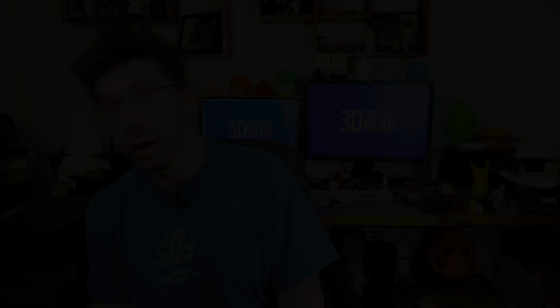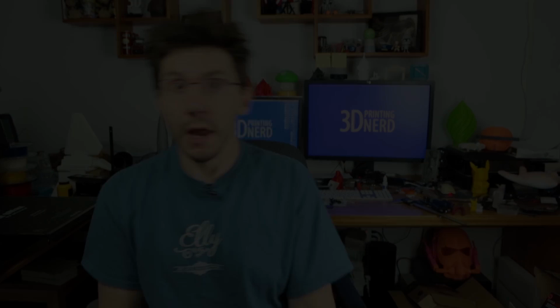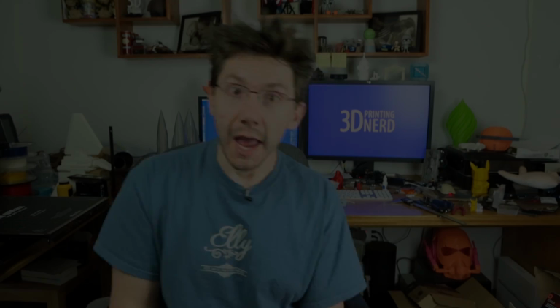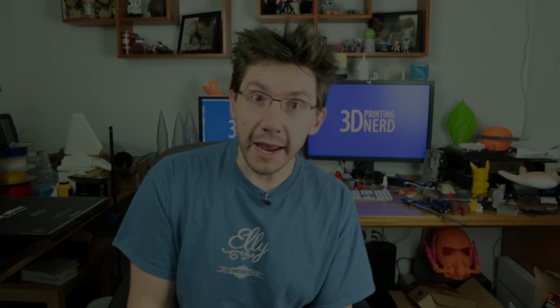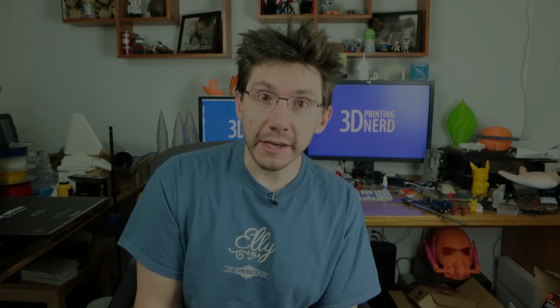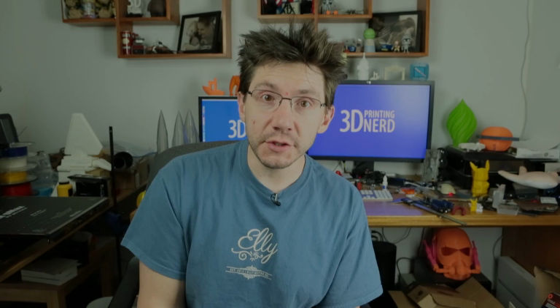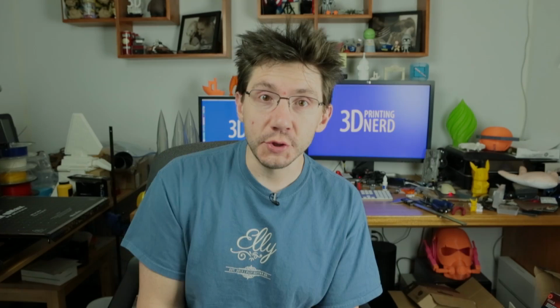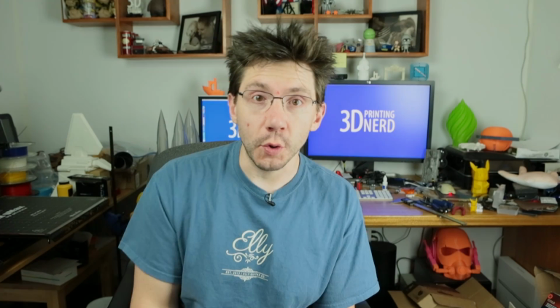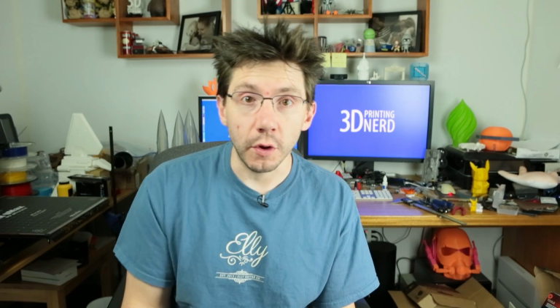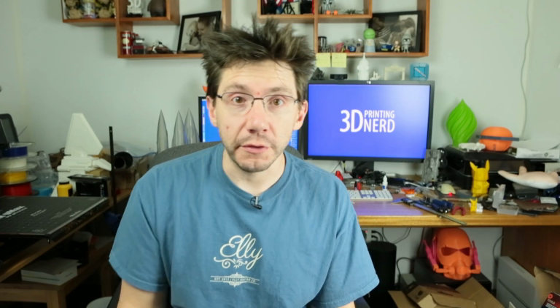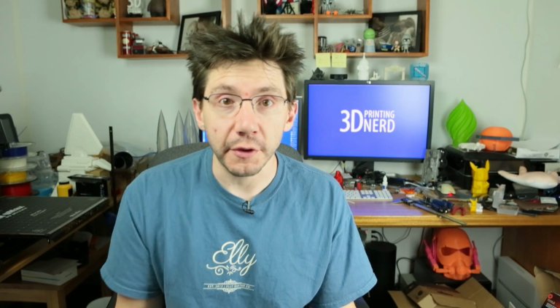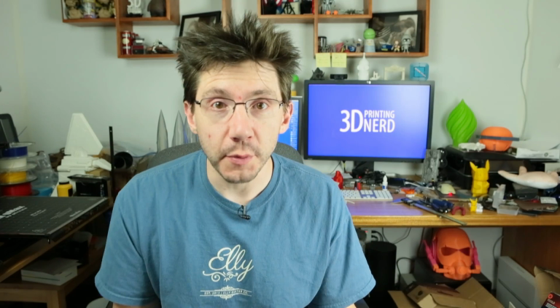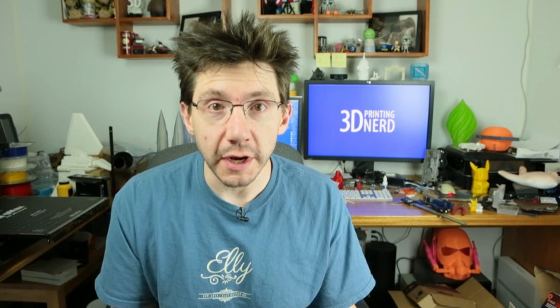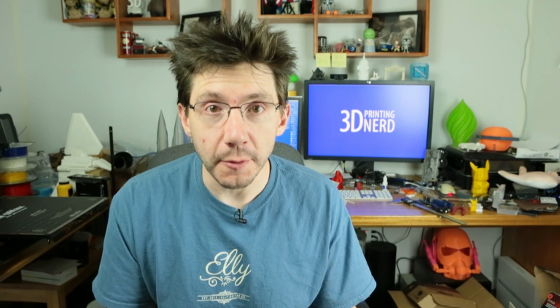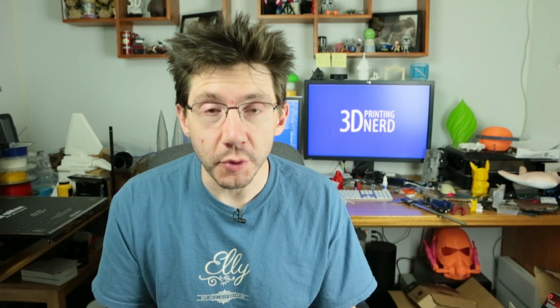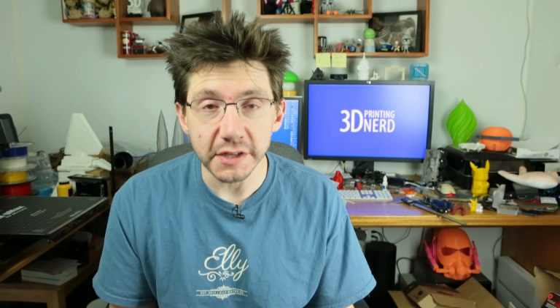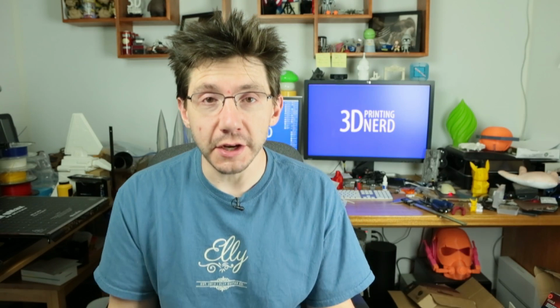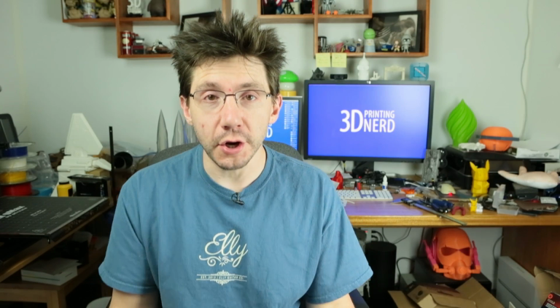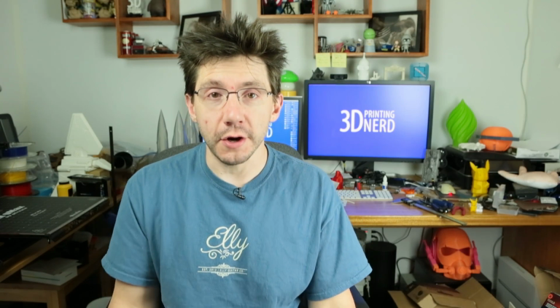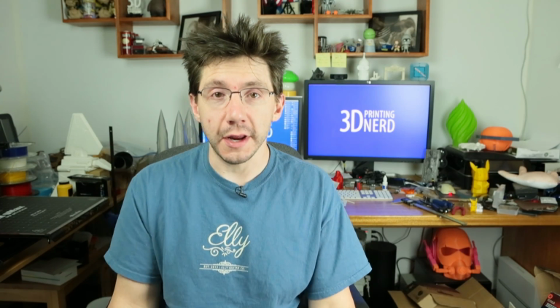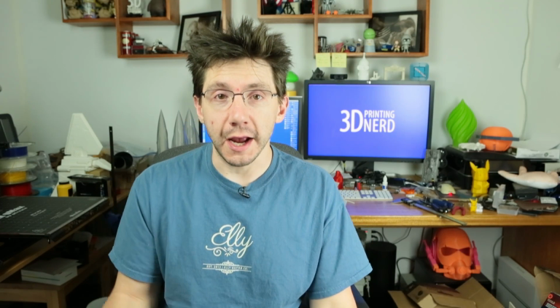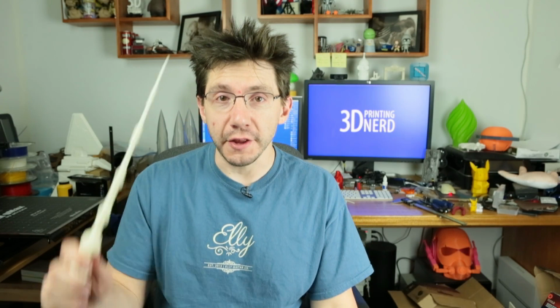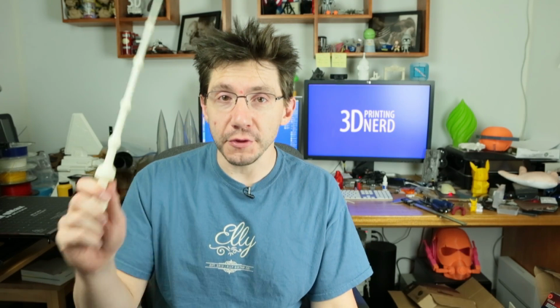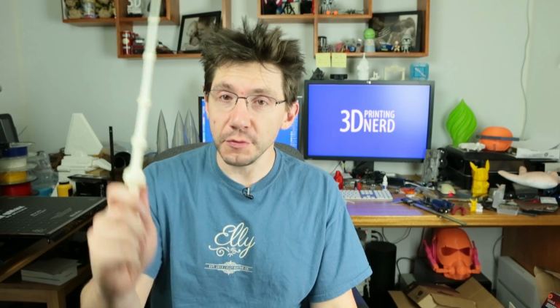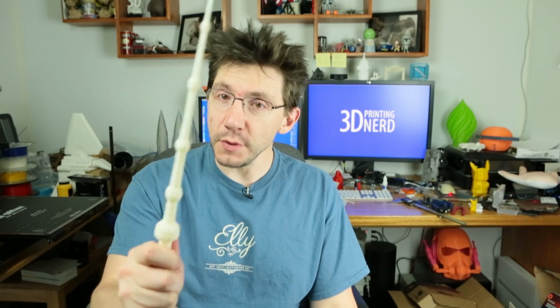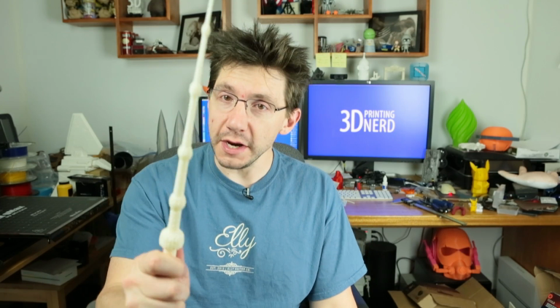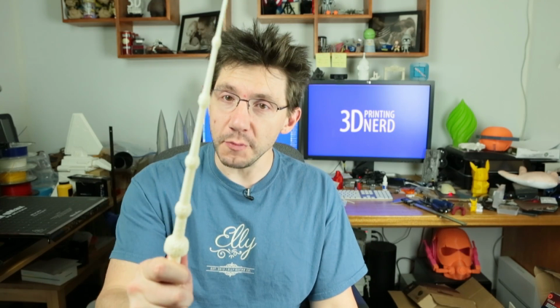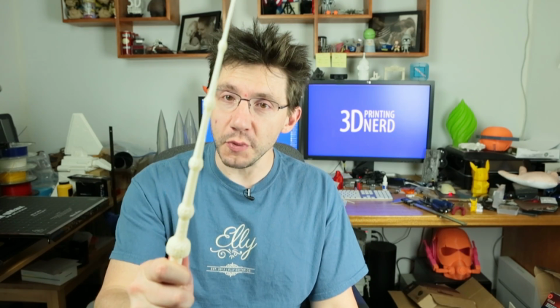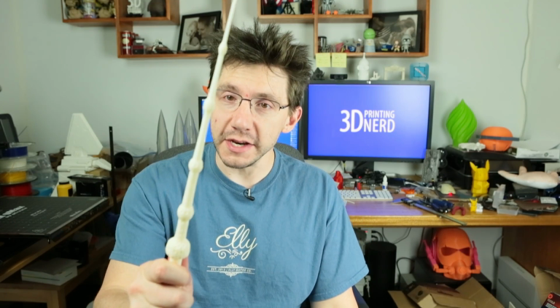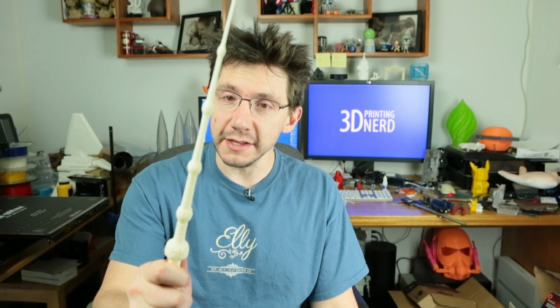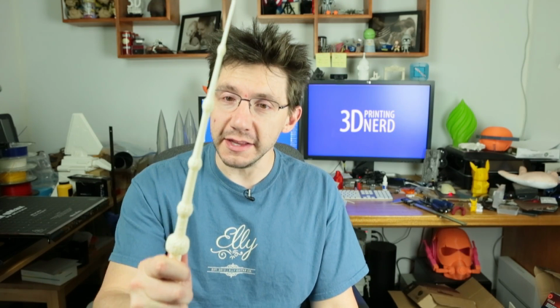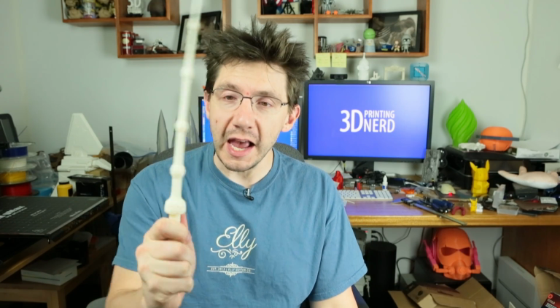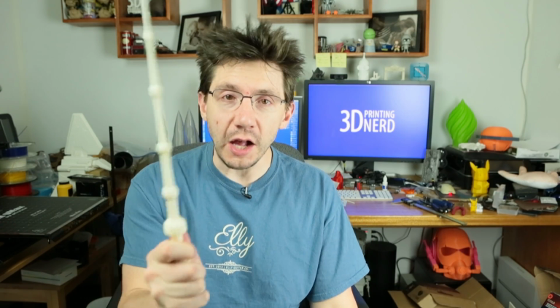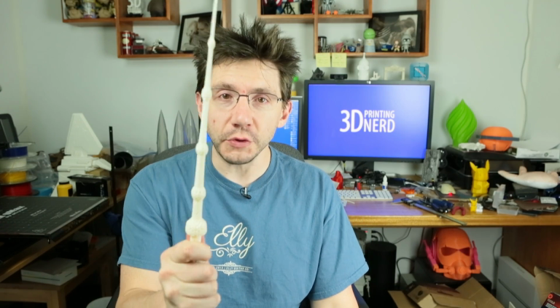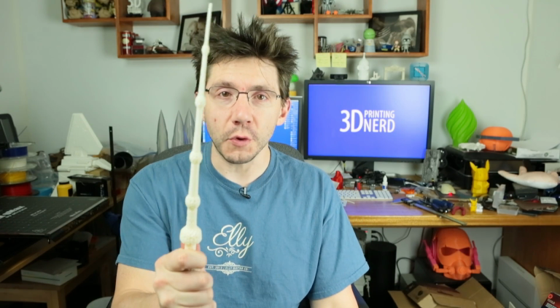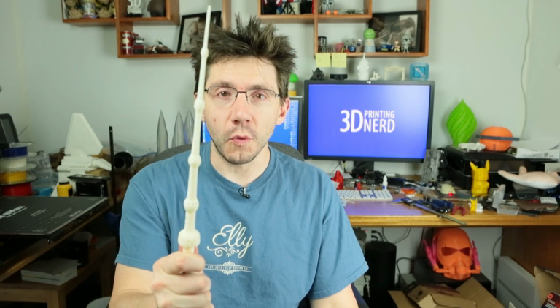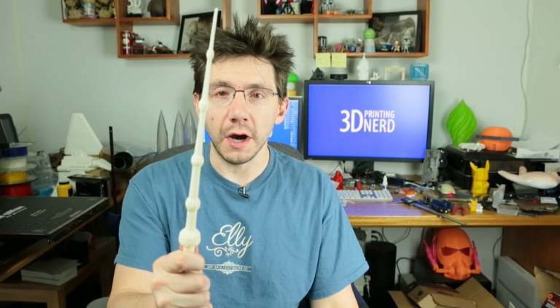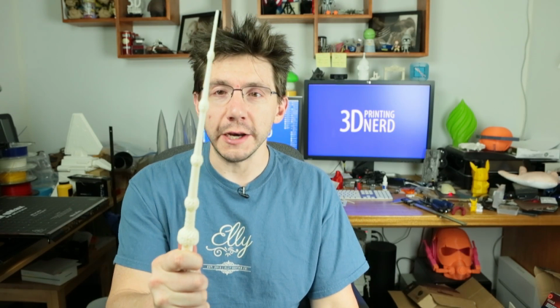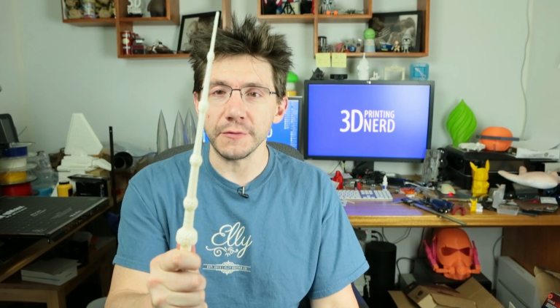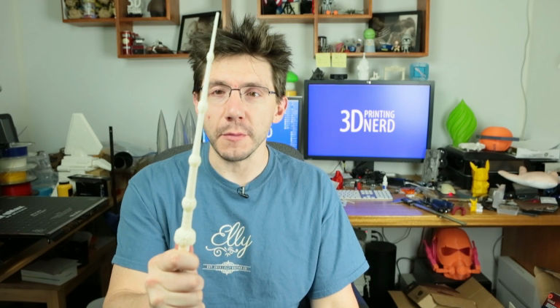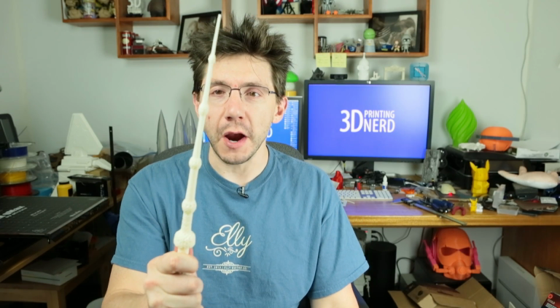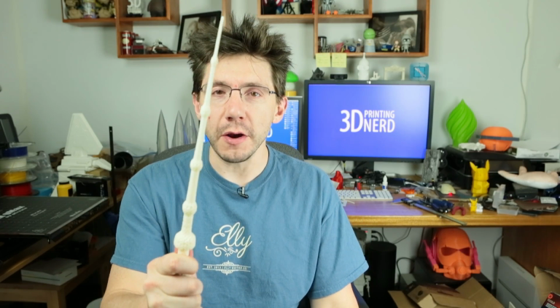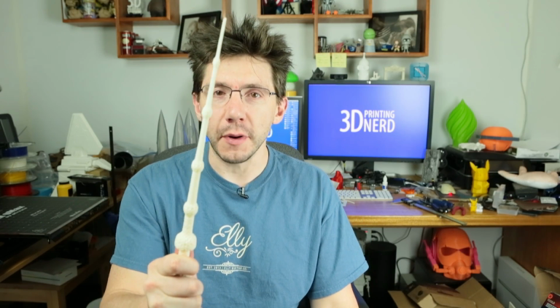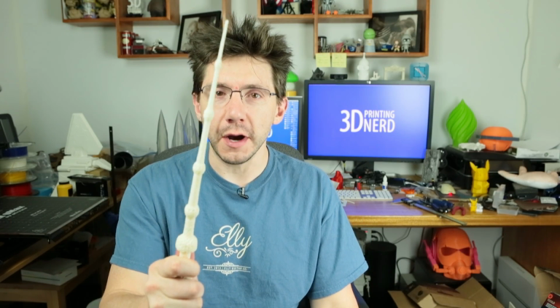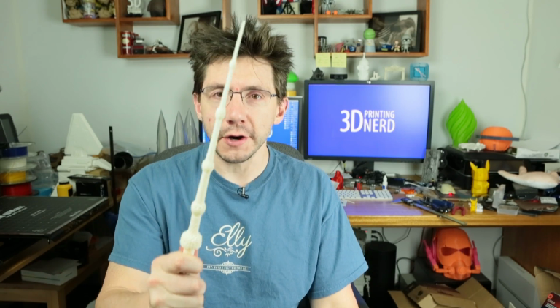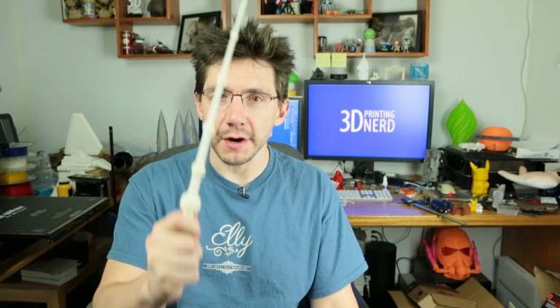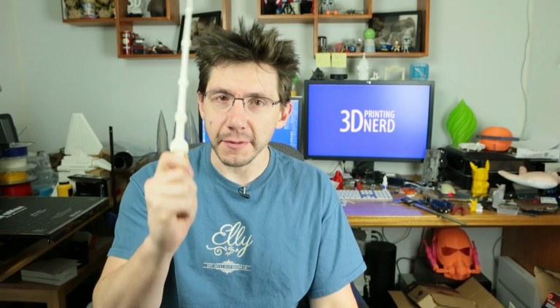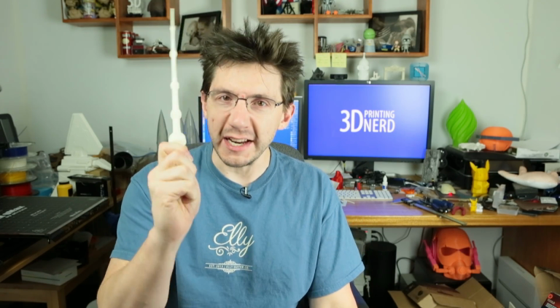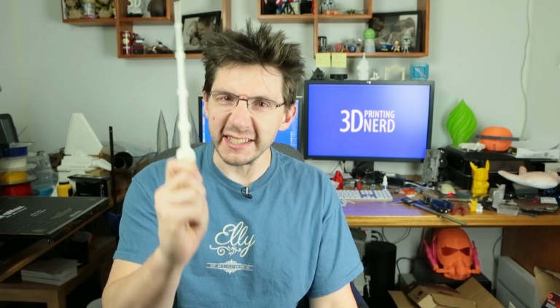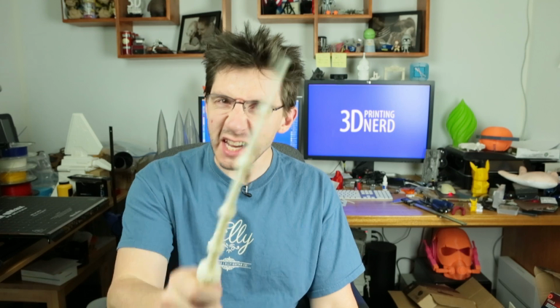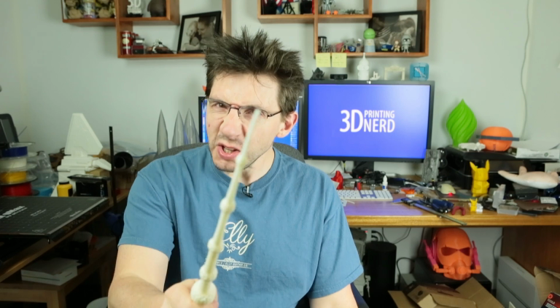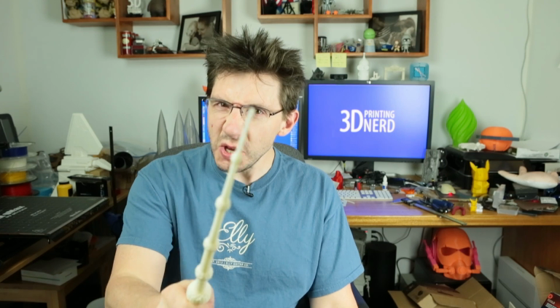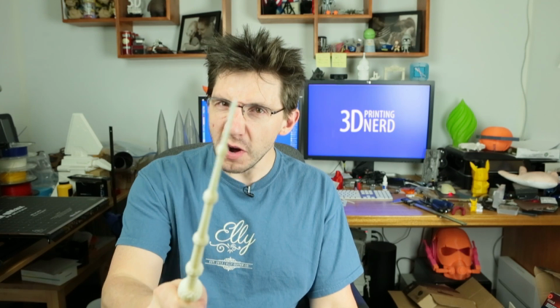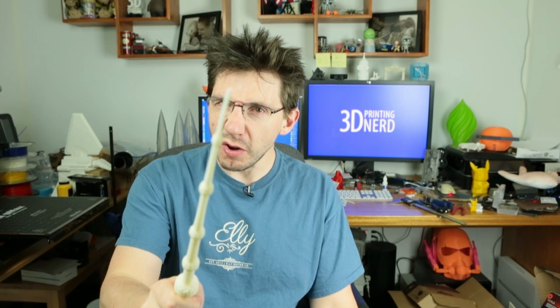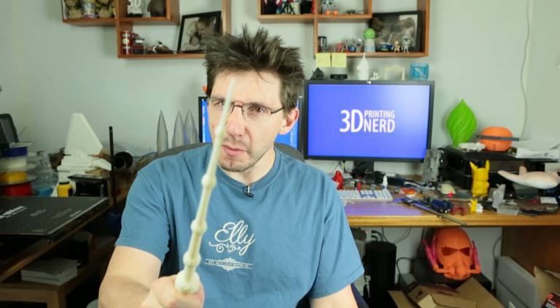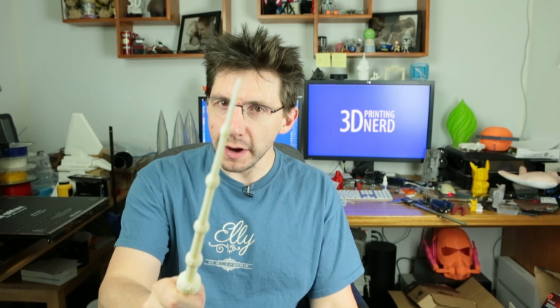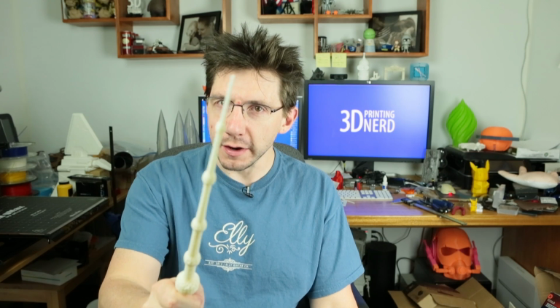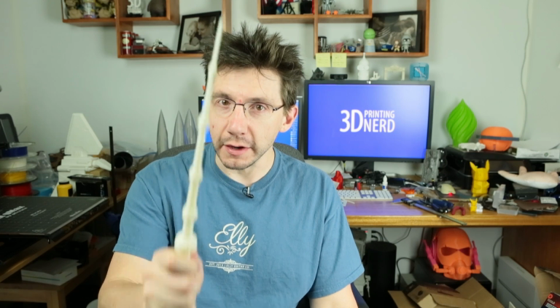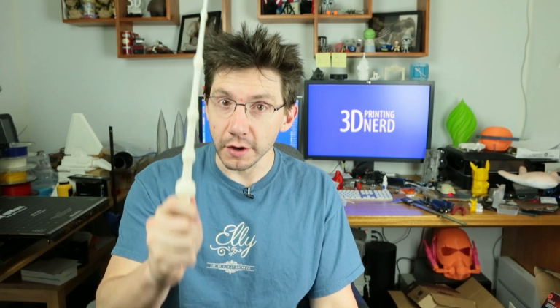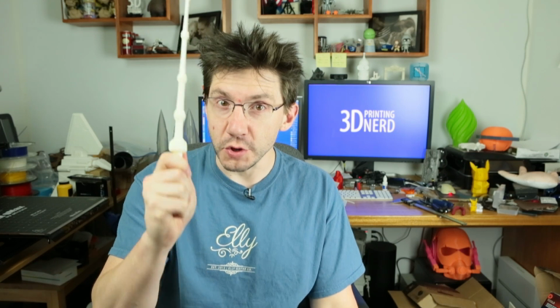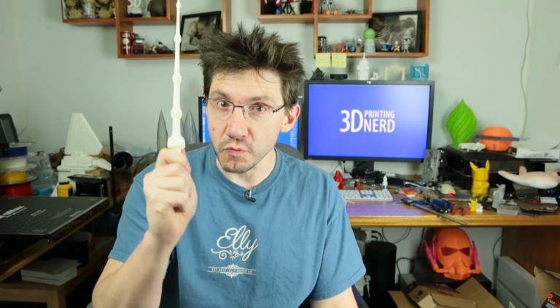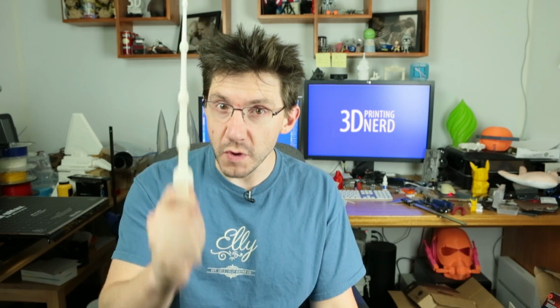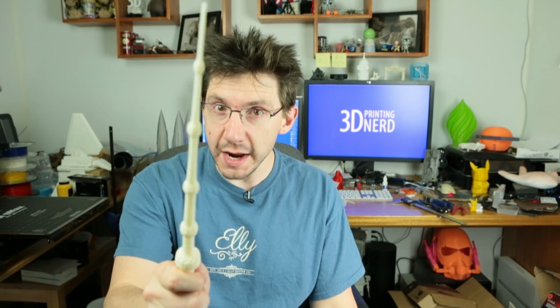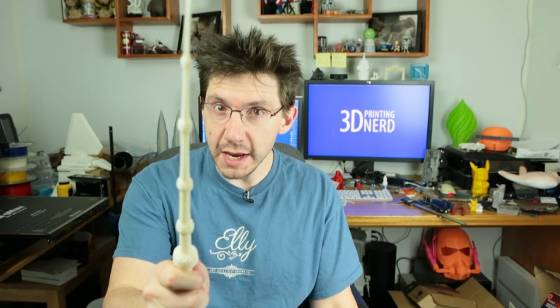Hey, it's Joel the 3D printing nerd and I 3D printed the elder wand from Harry Potter and I'm gonna tell you all about it. Are you ready?